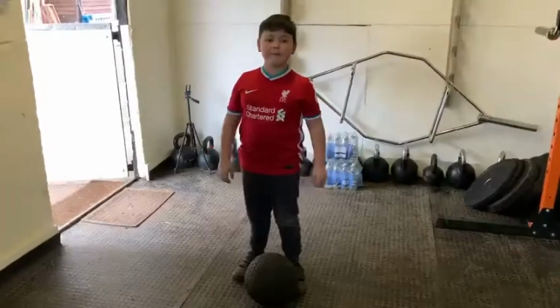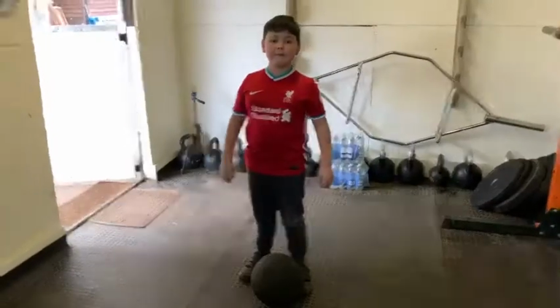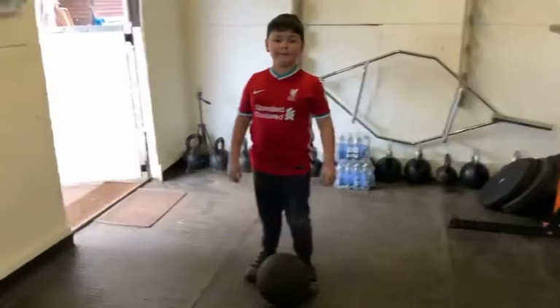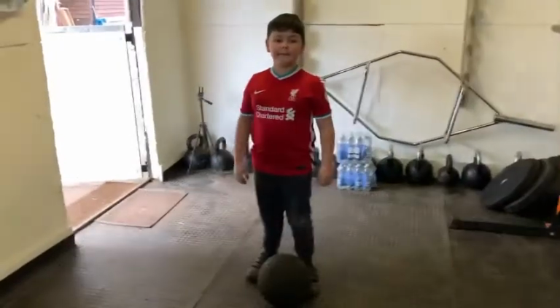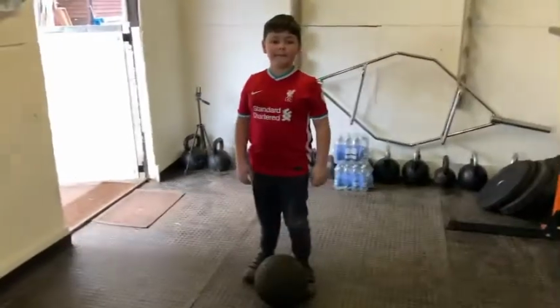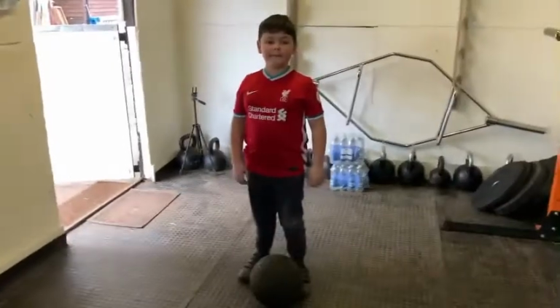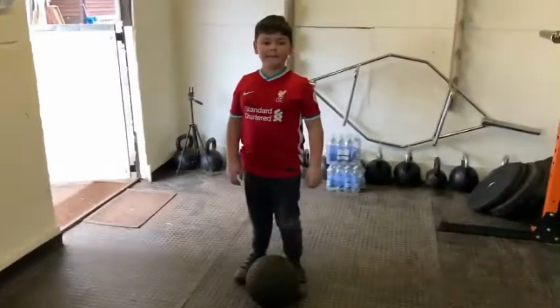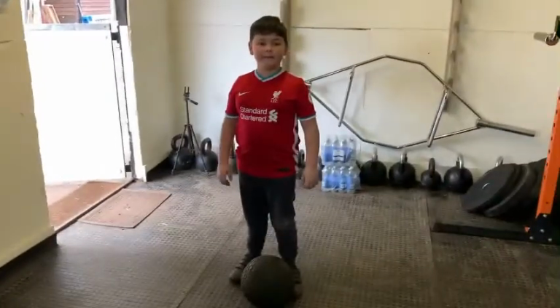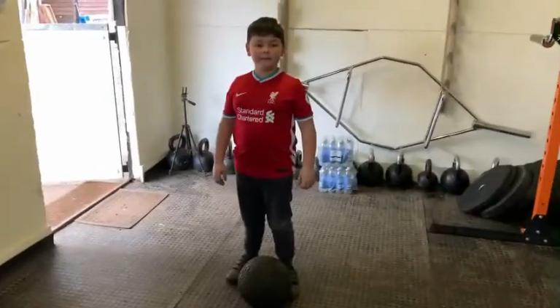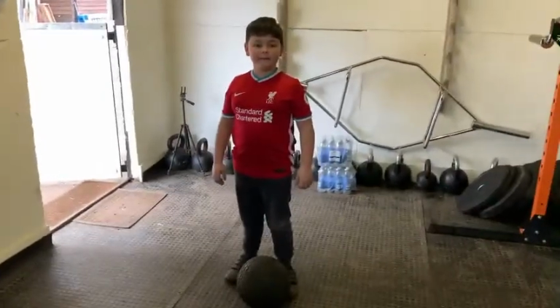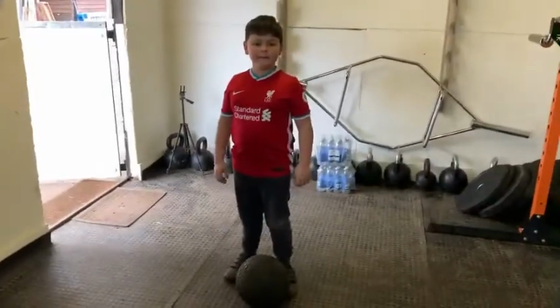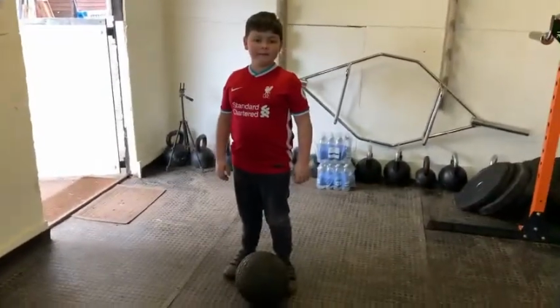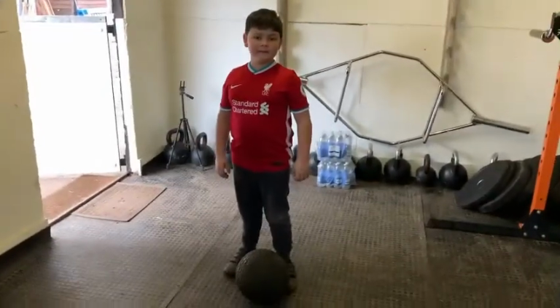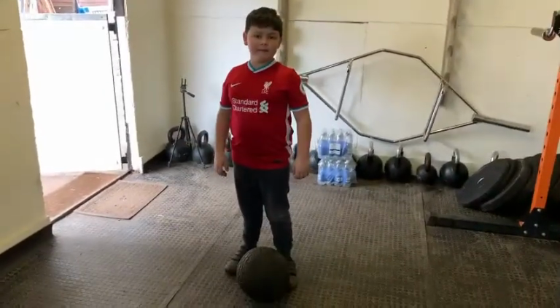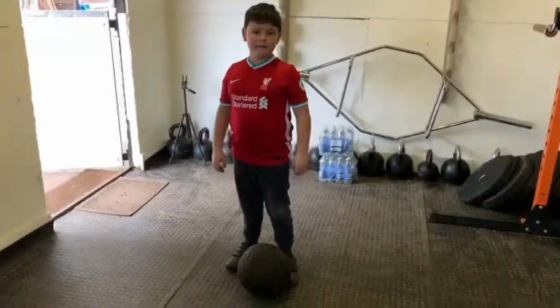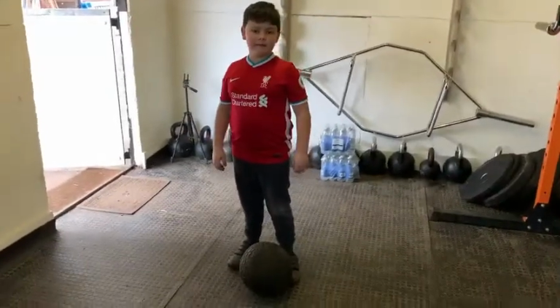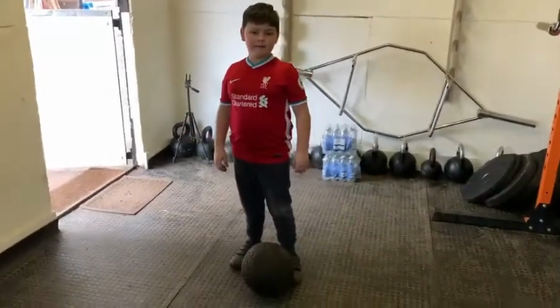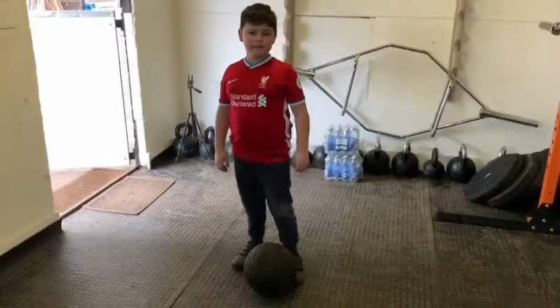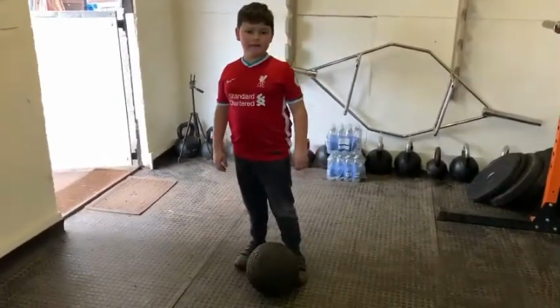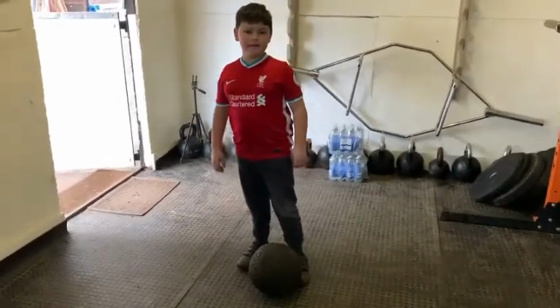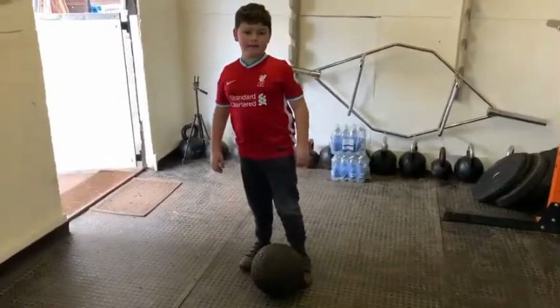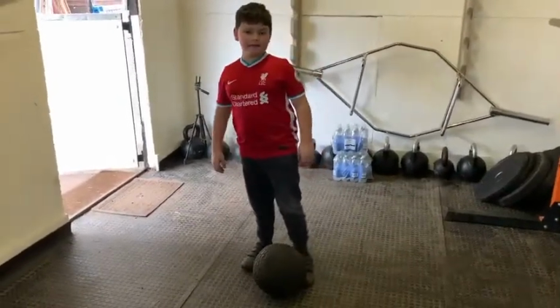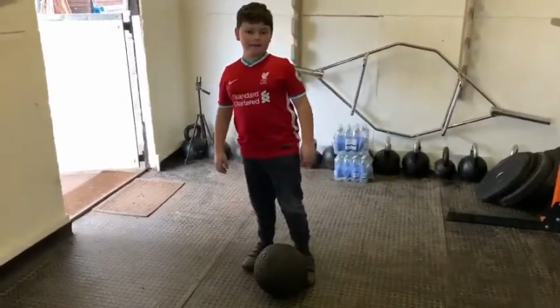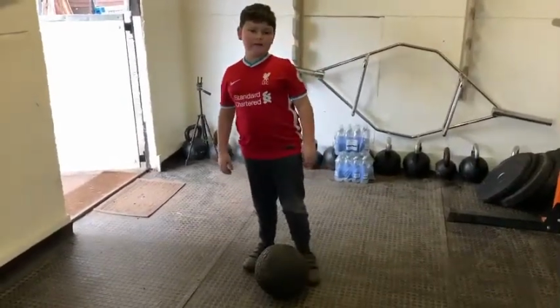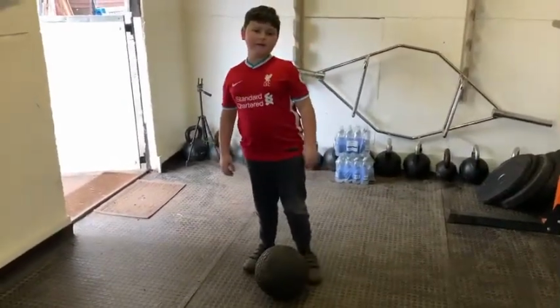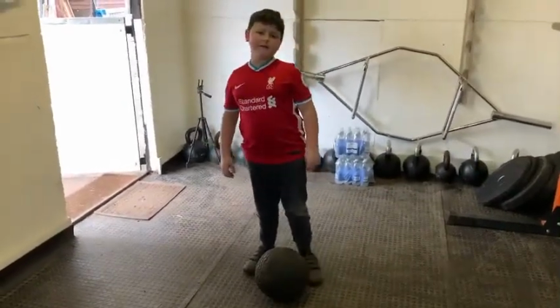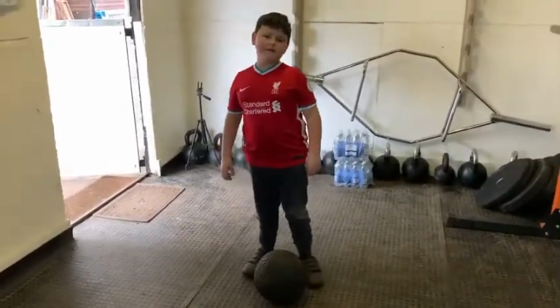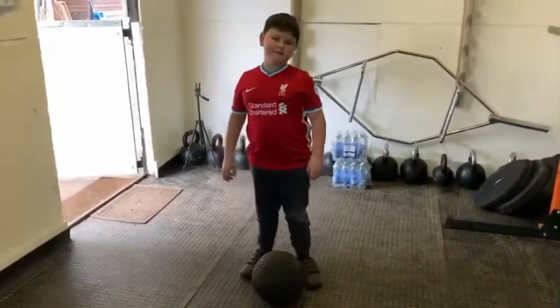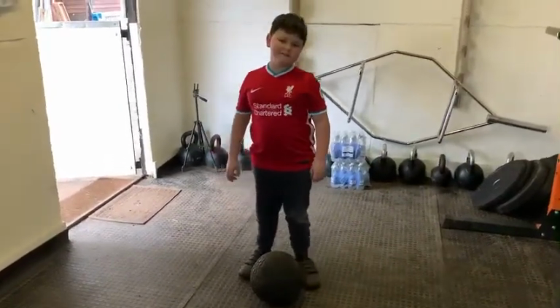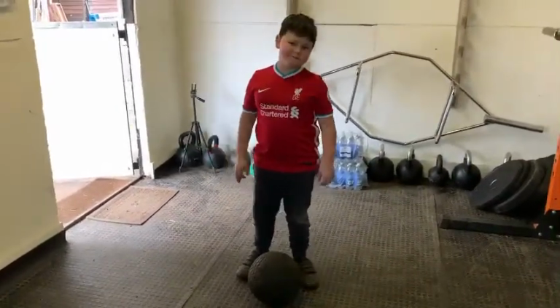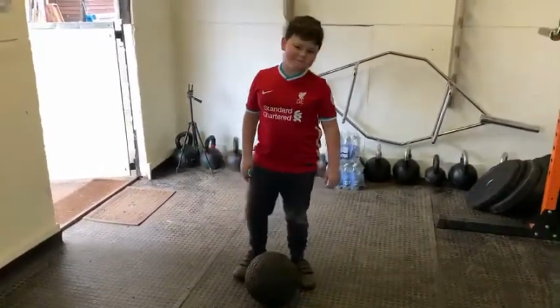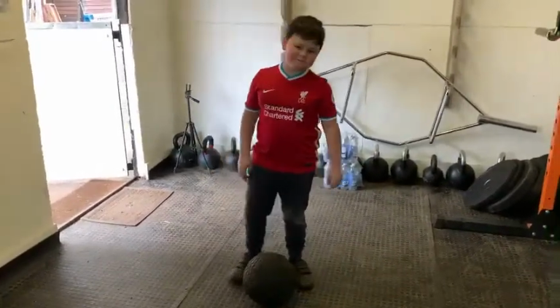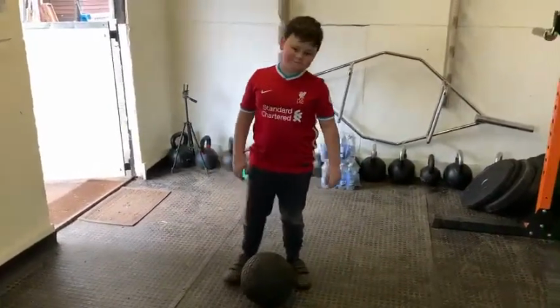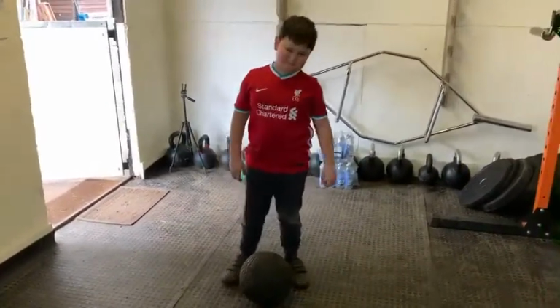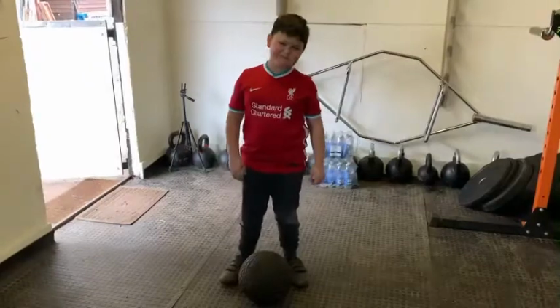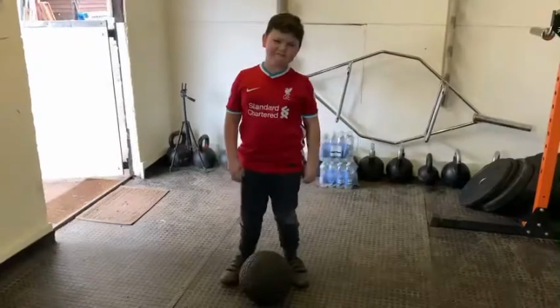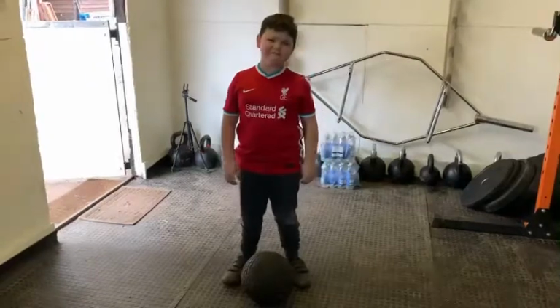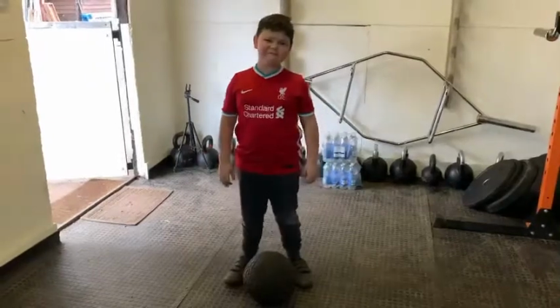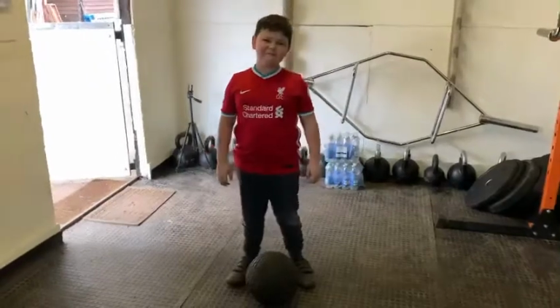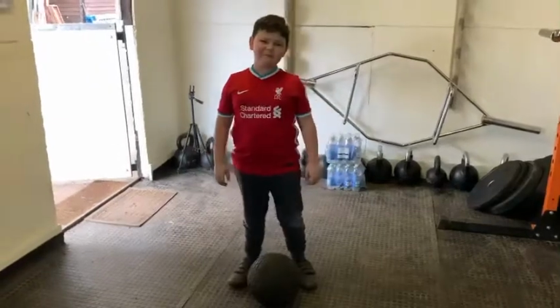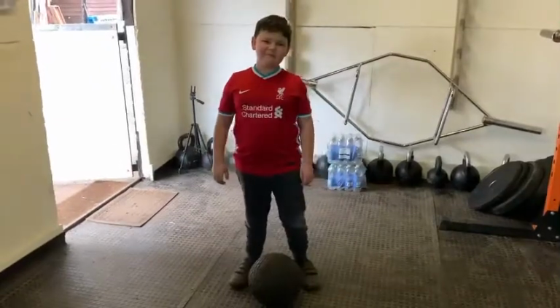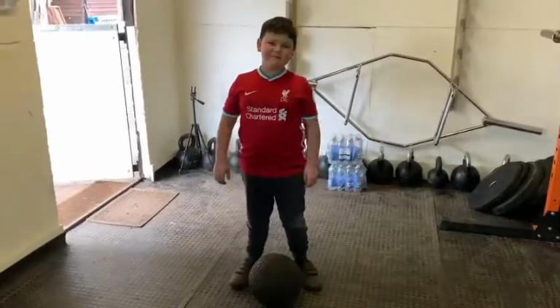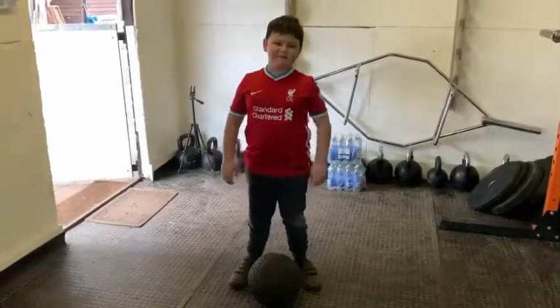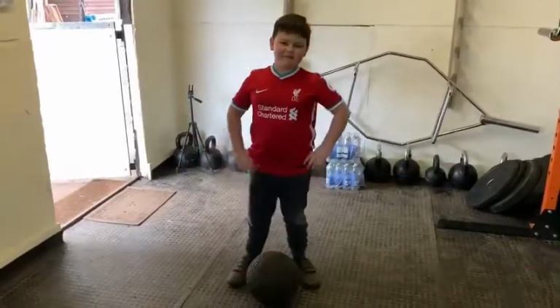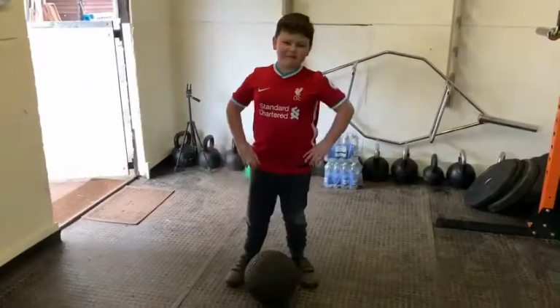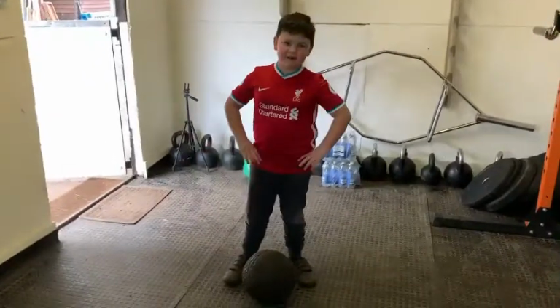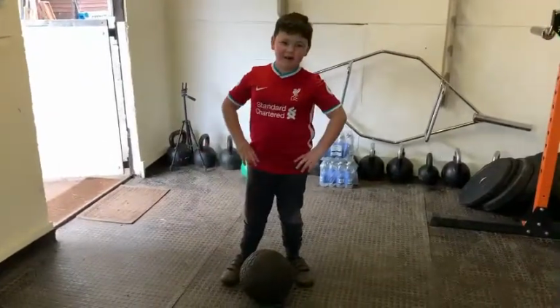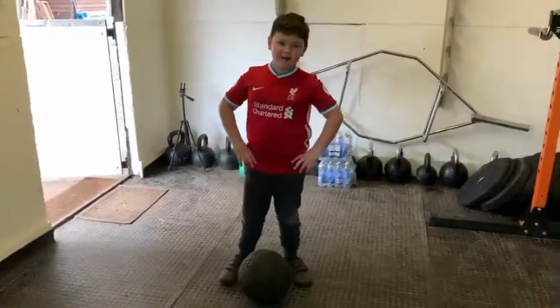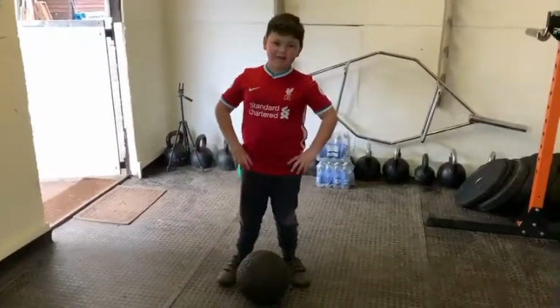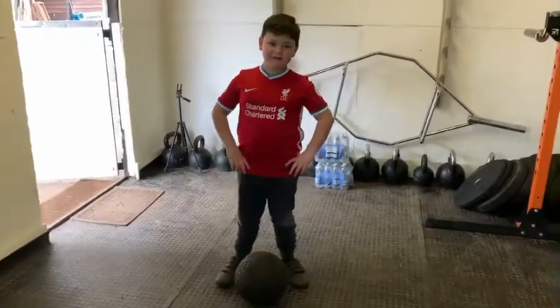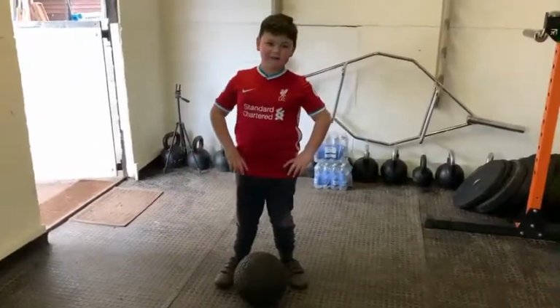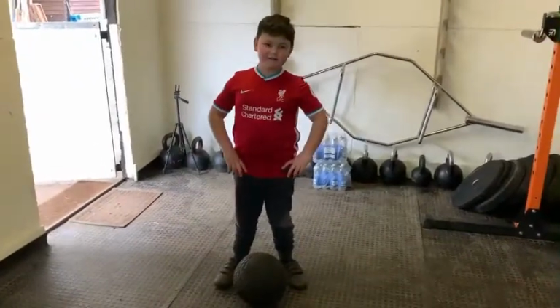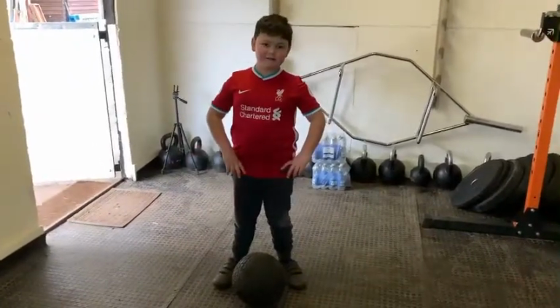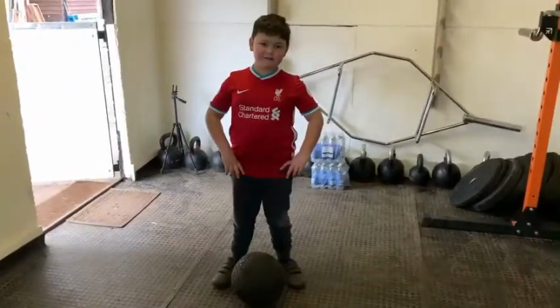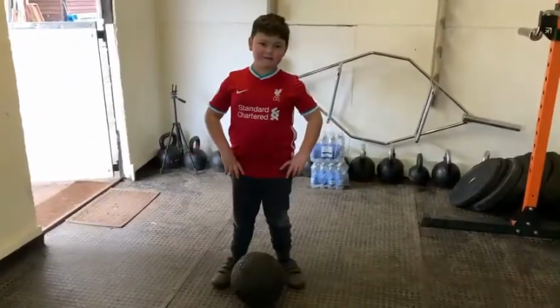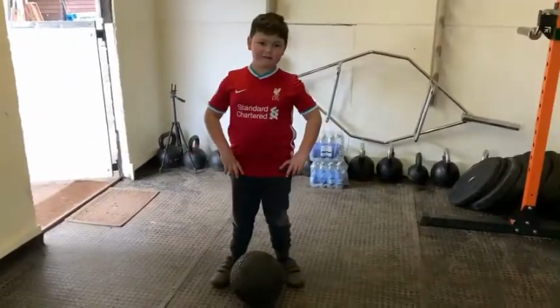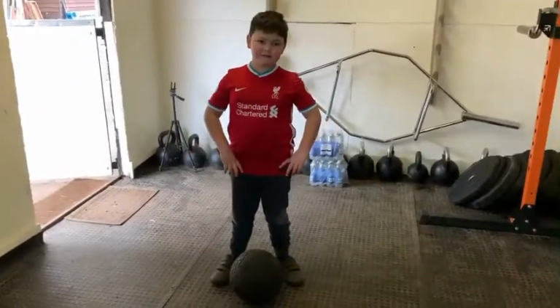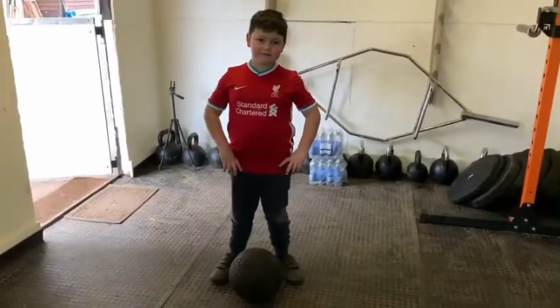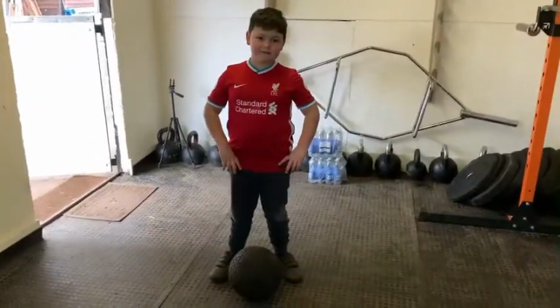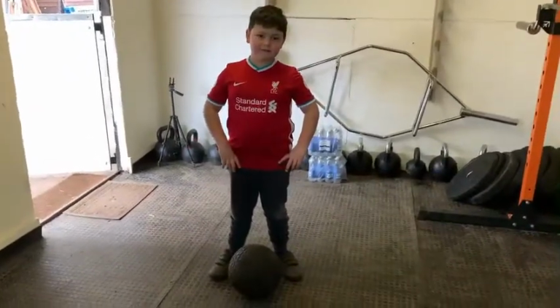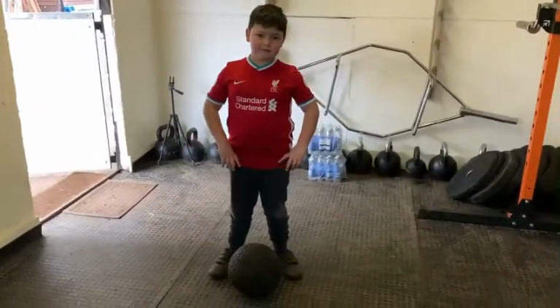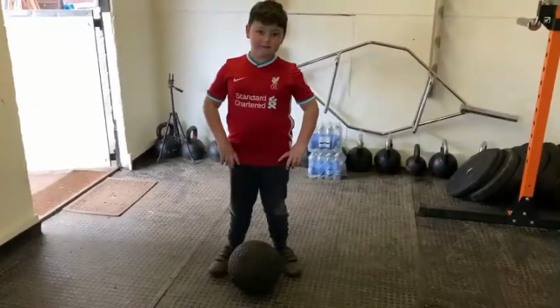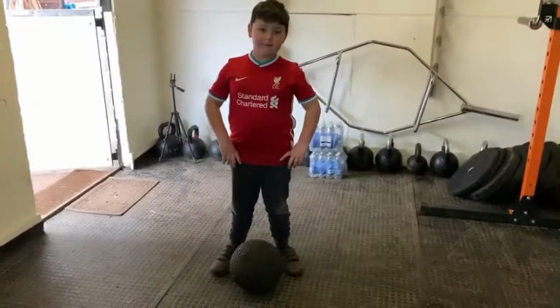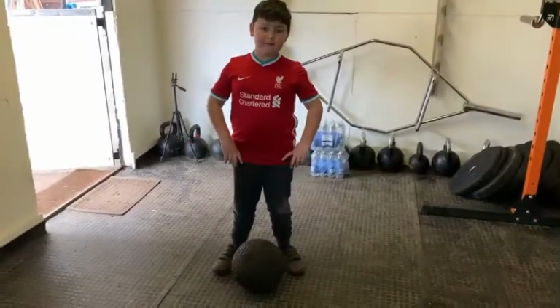Gabriel's workout today is three ball over shoulder, ten burpees, and we're going to be going for ten minutes. Ready, Gabes? Let's go.